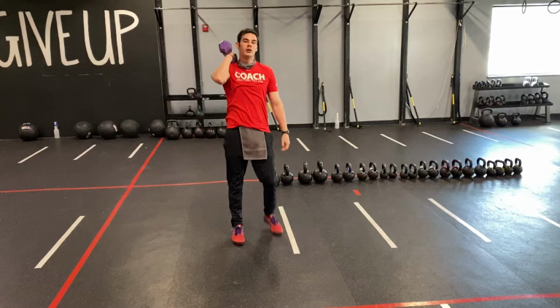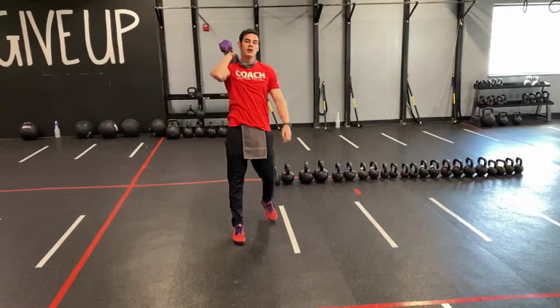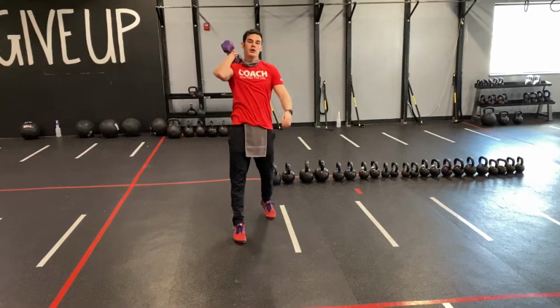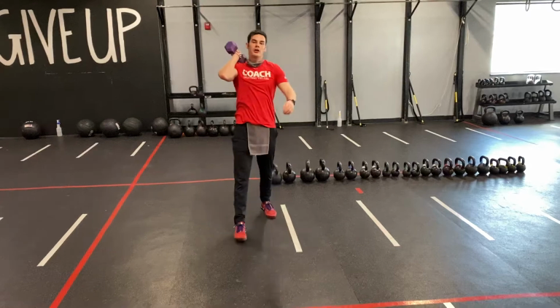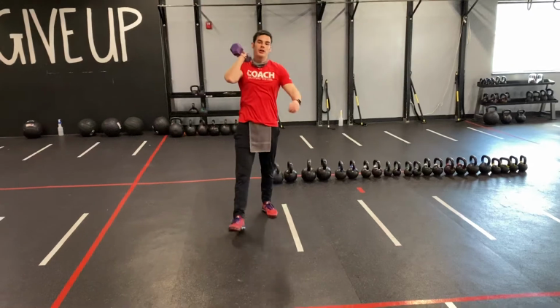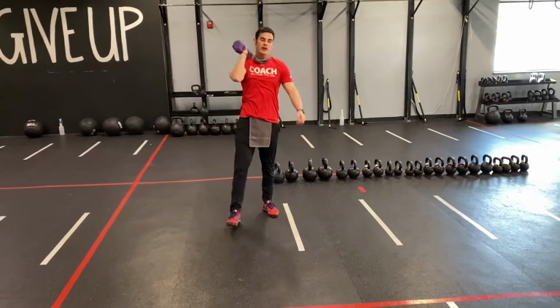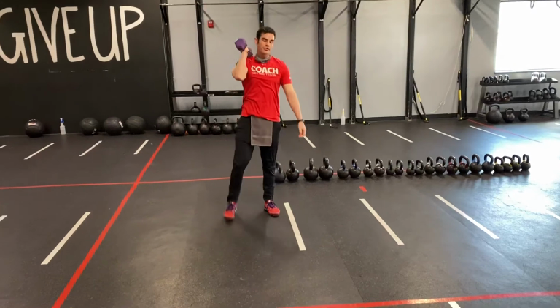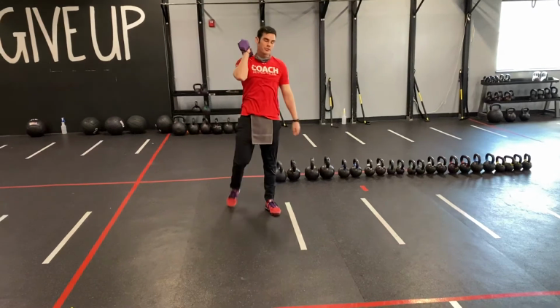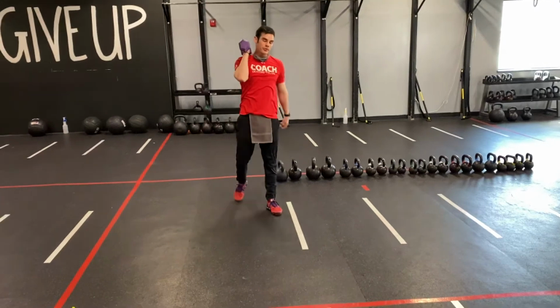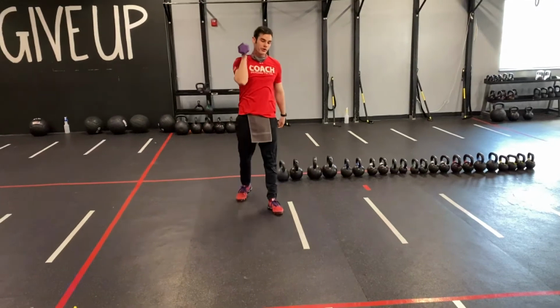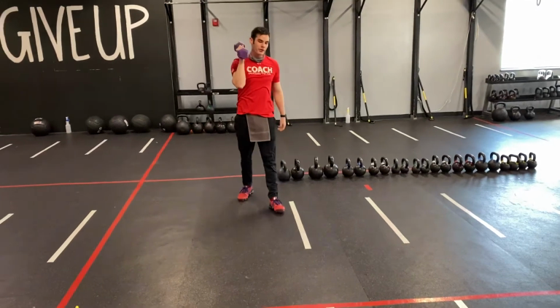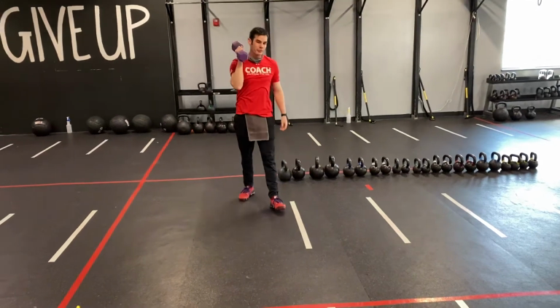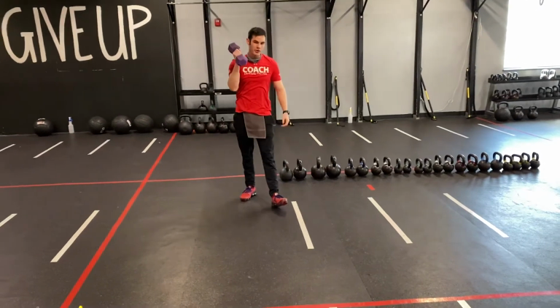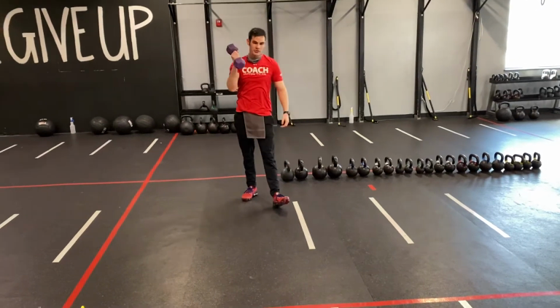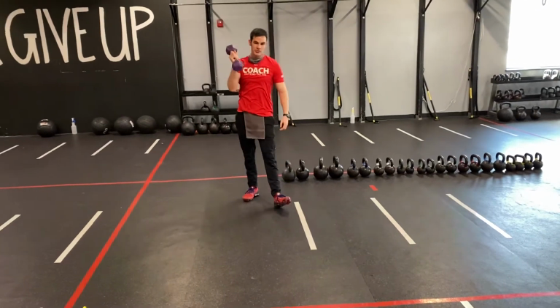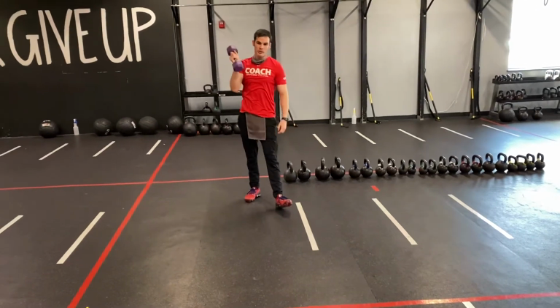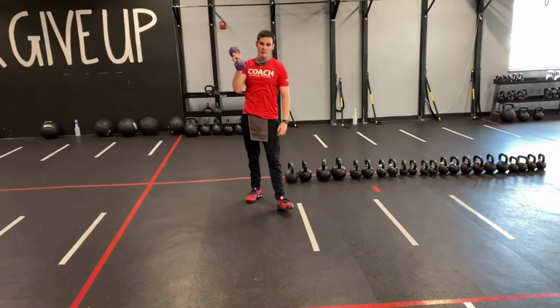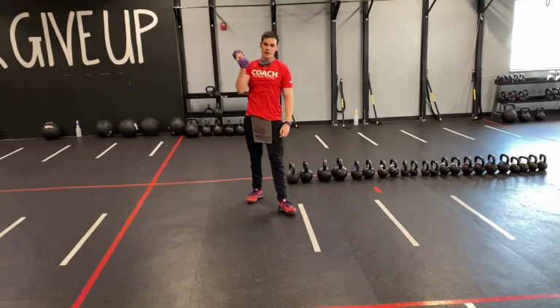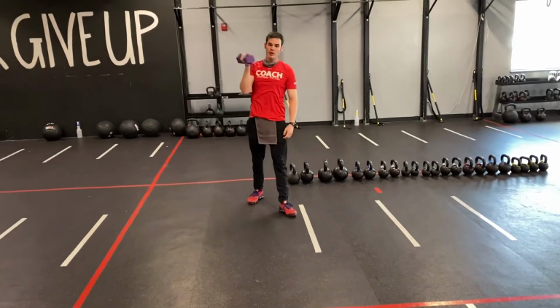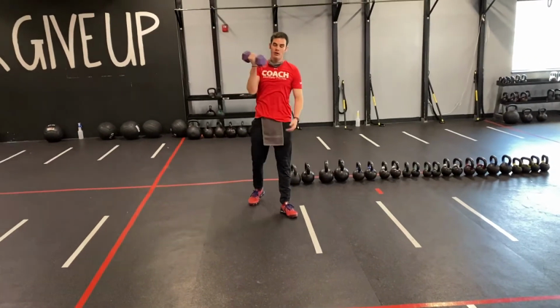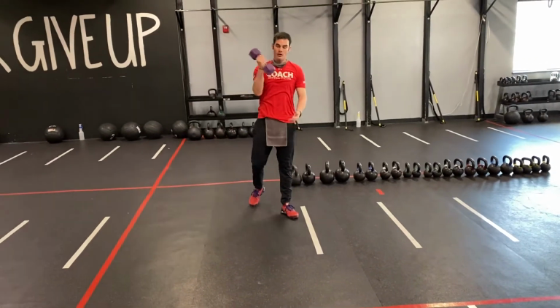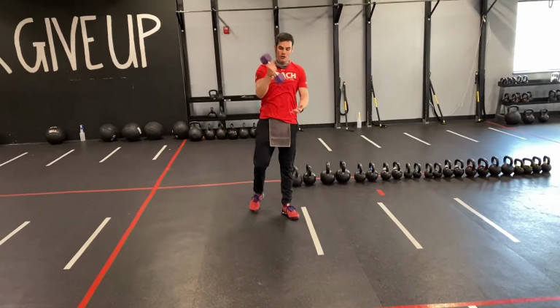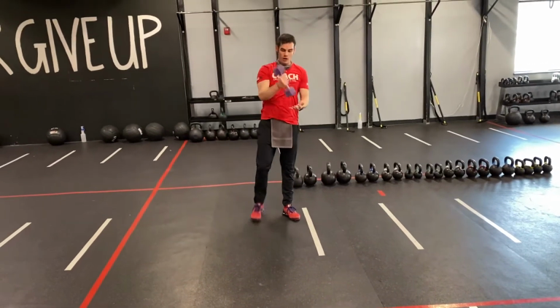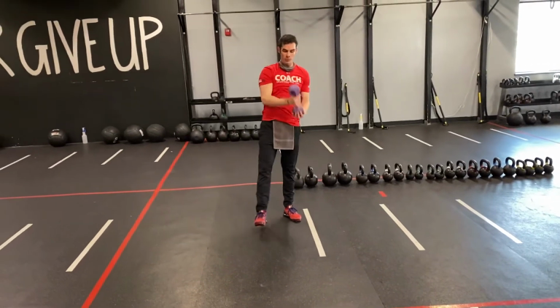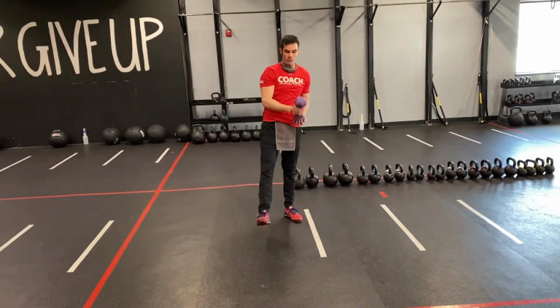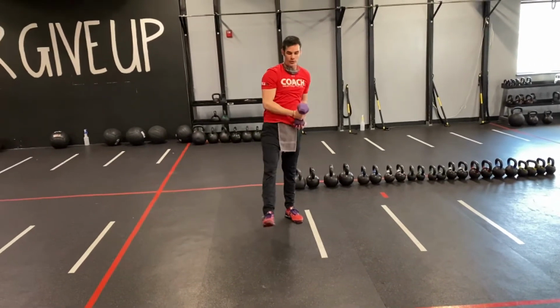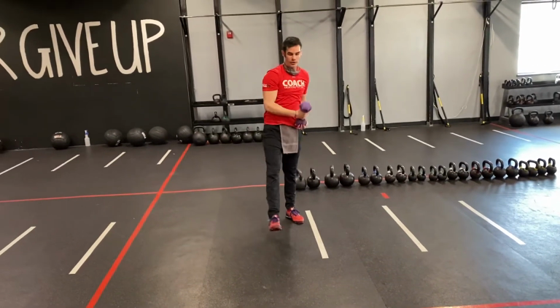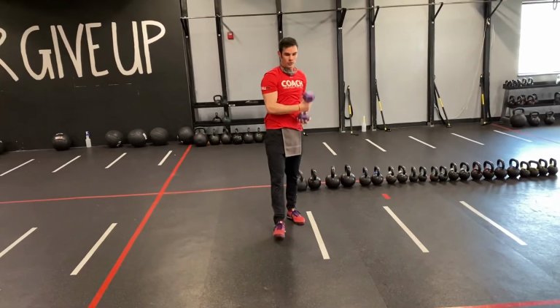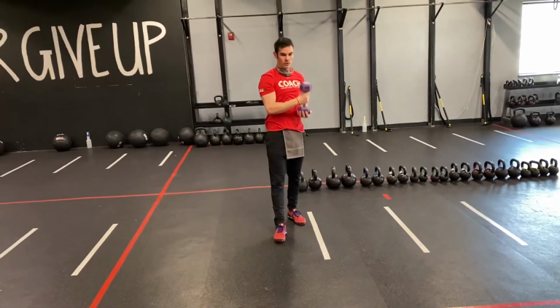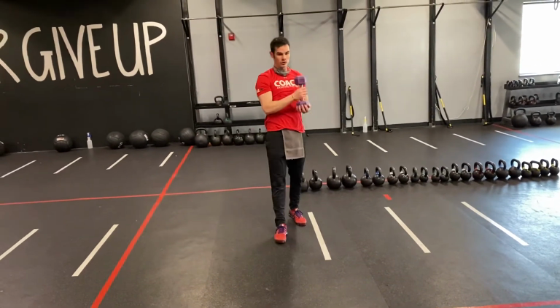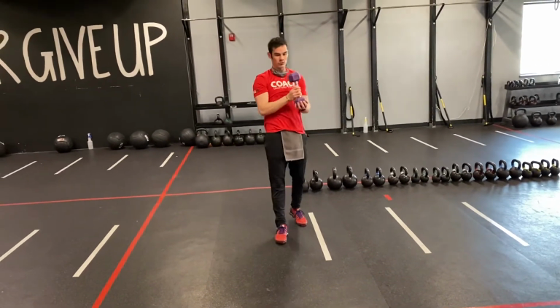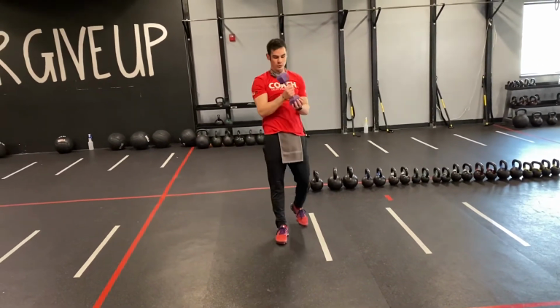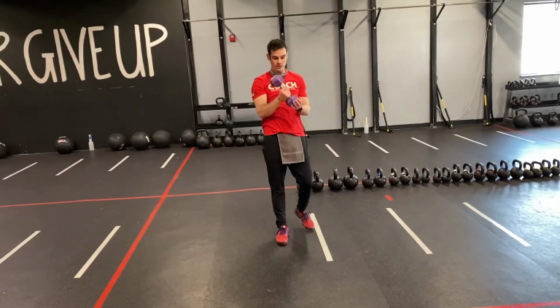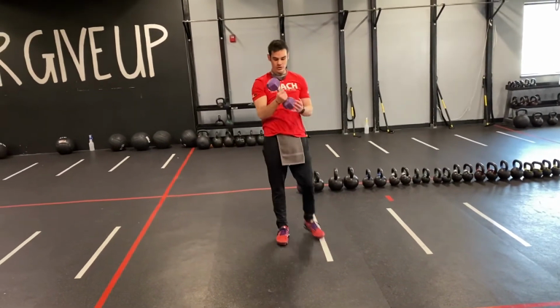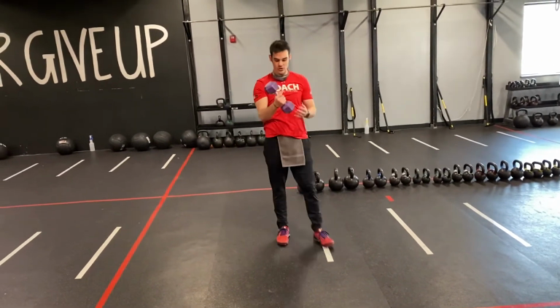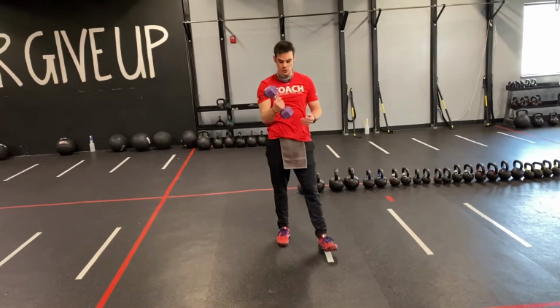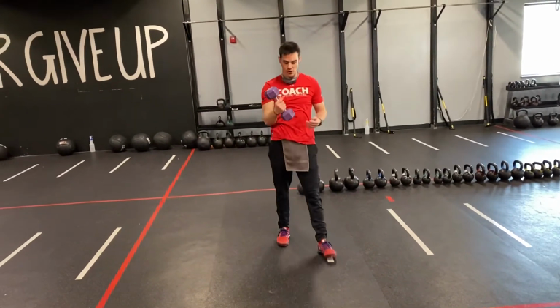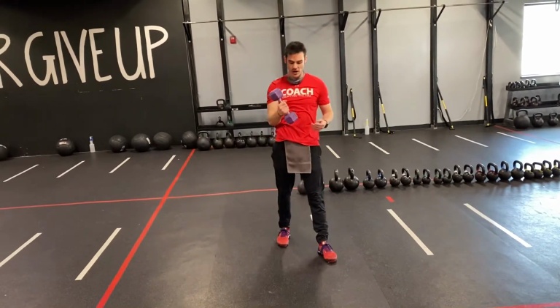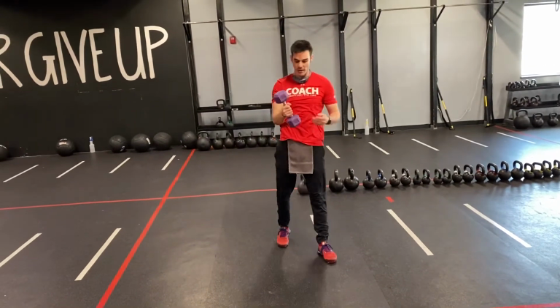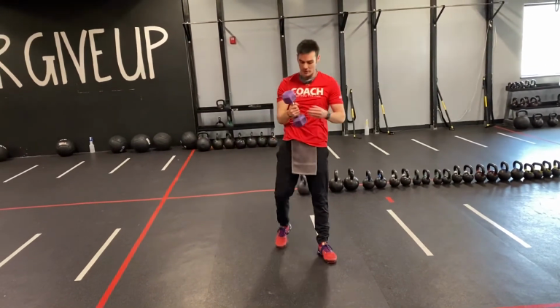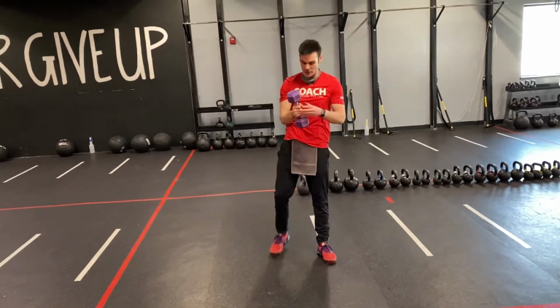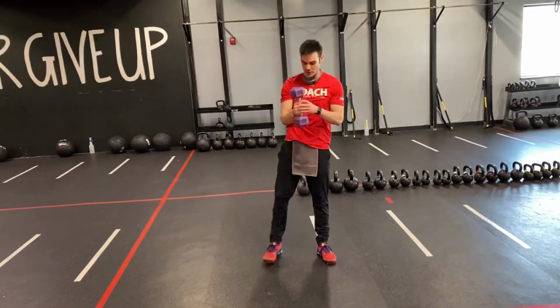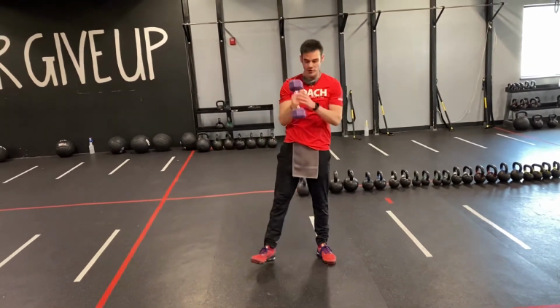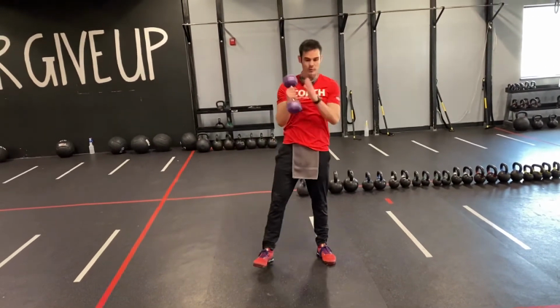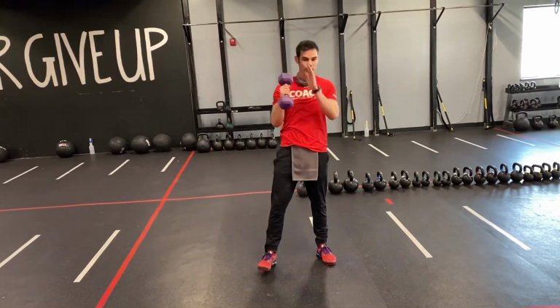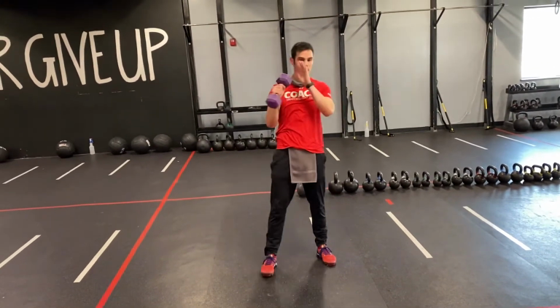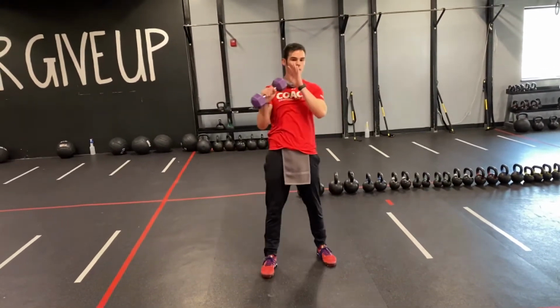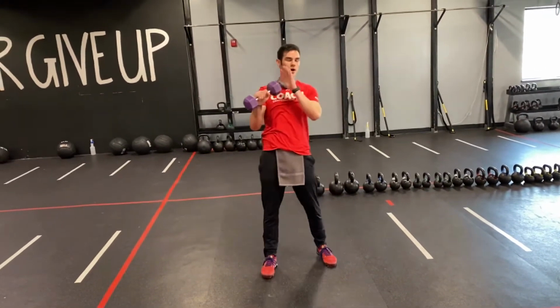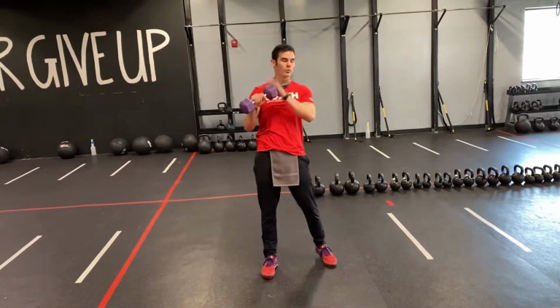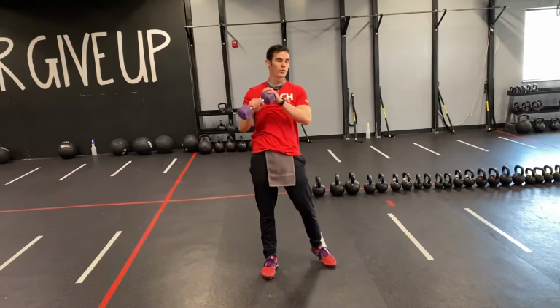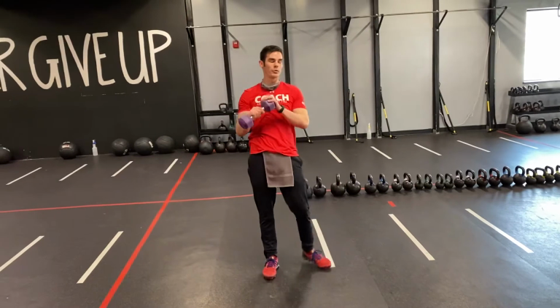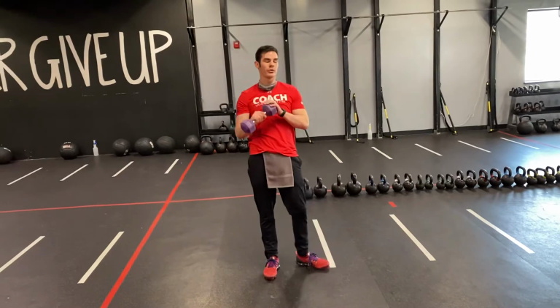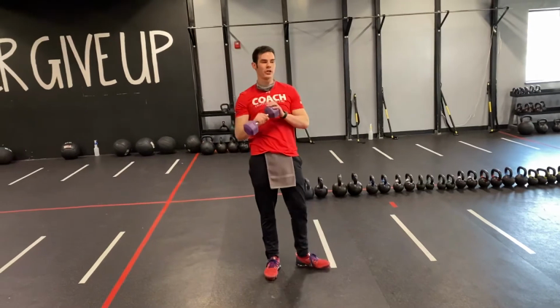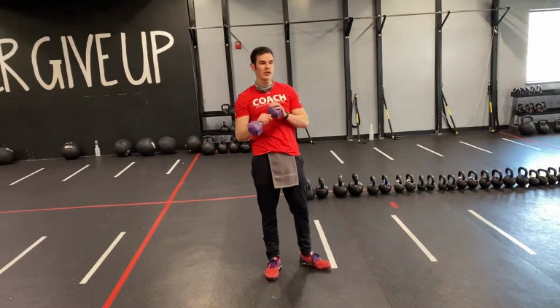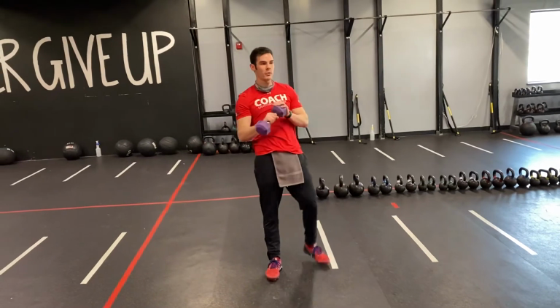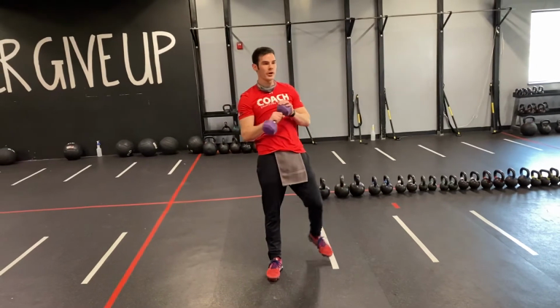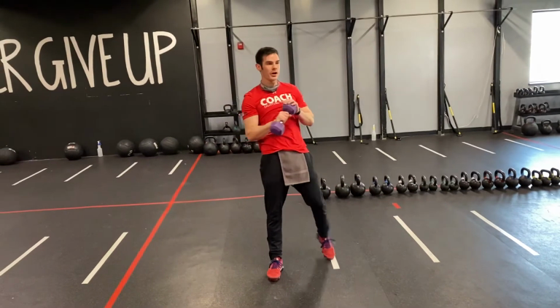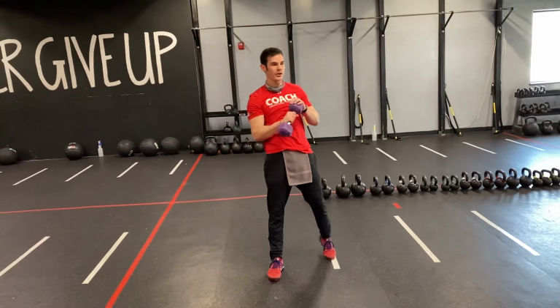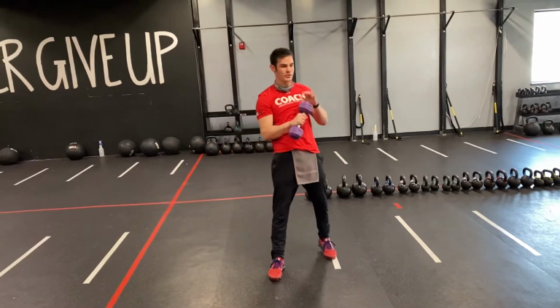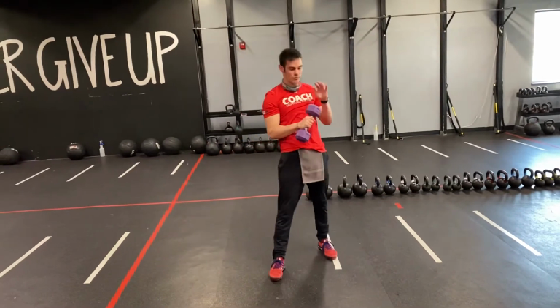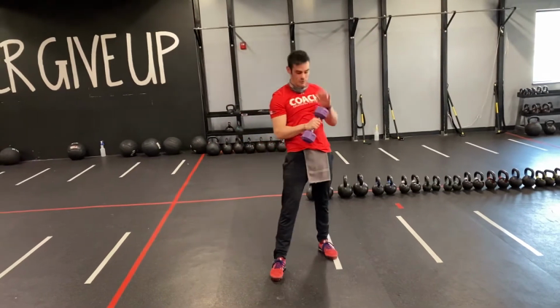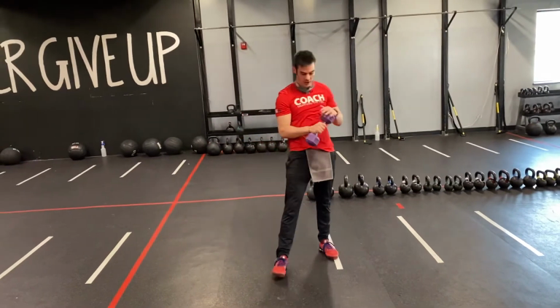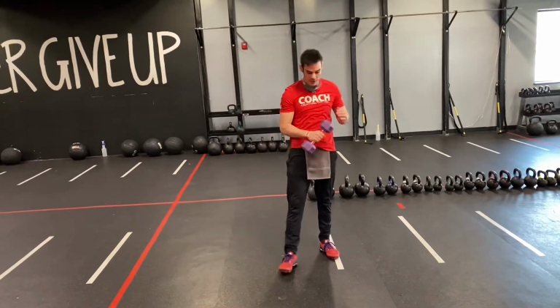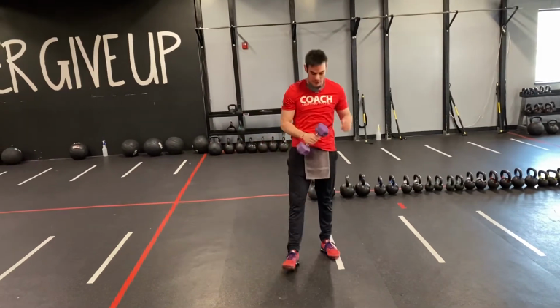Hey guys, we're going to be talking about a dumbbell upward rotational chop. We're going to be able to work with lightweight on this one — lightweight.